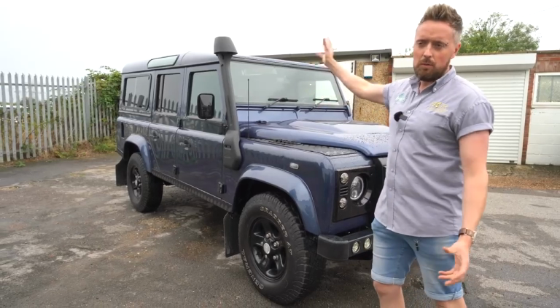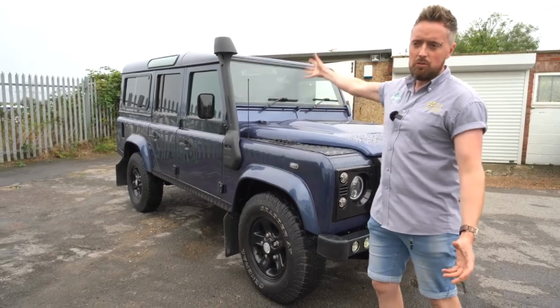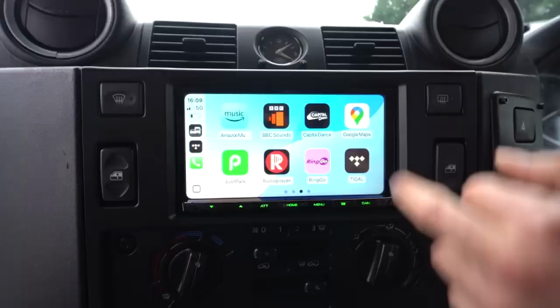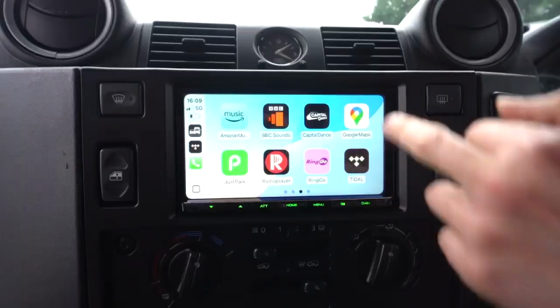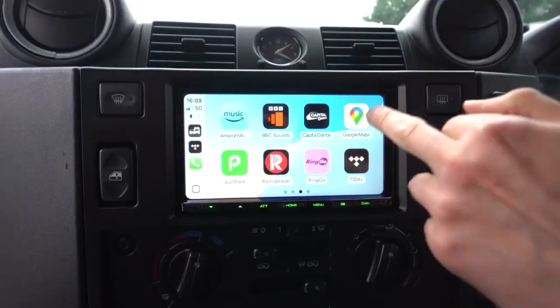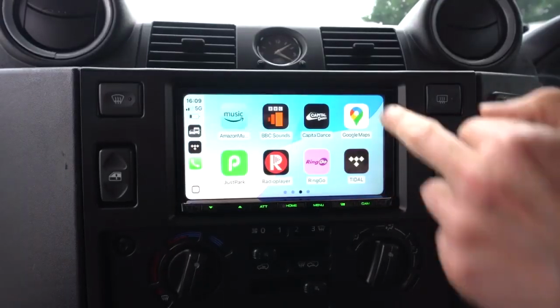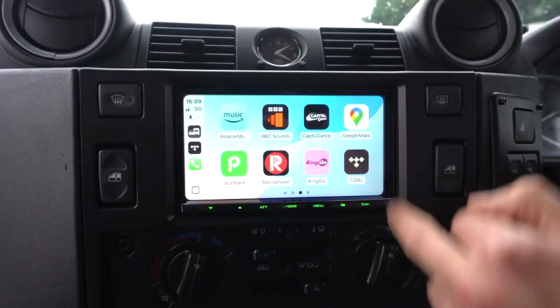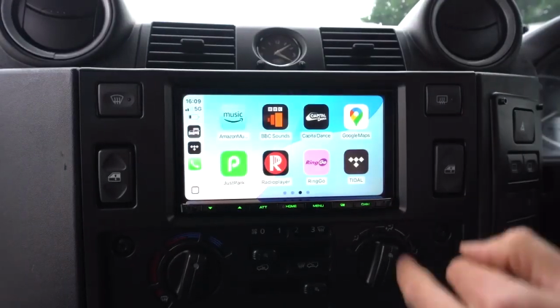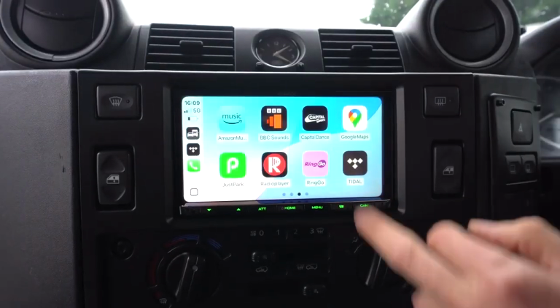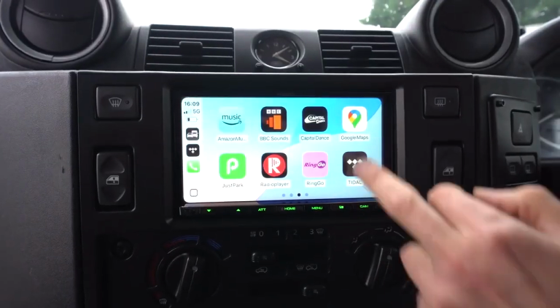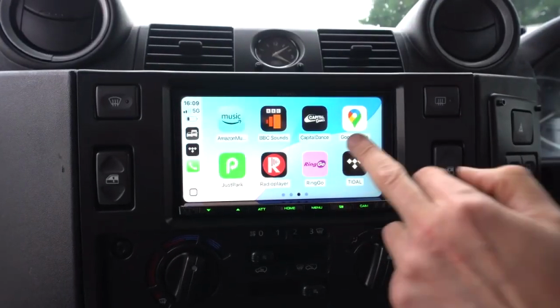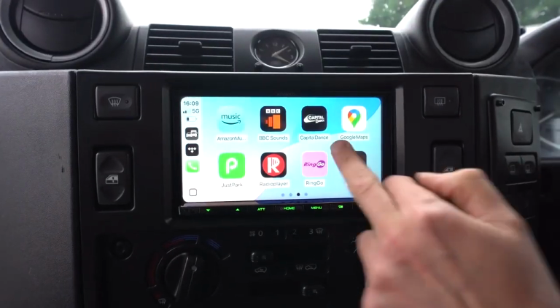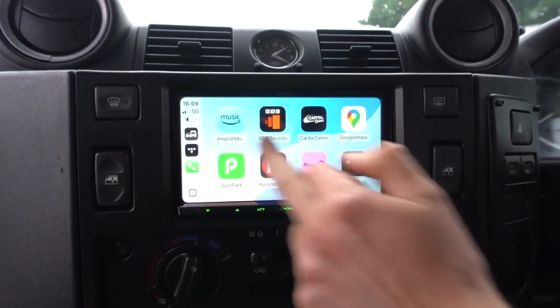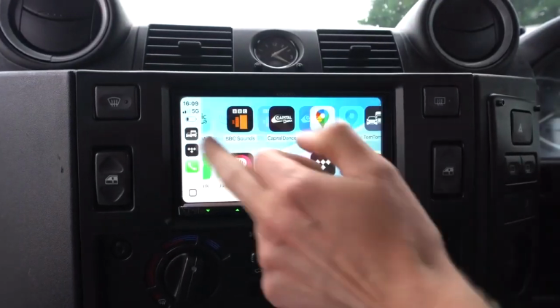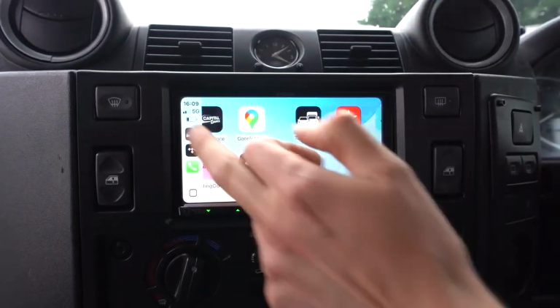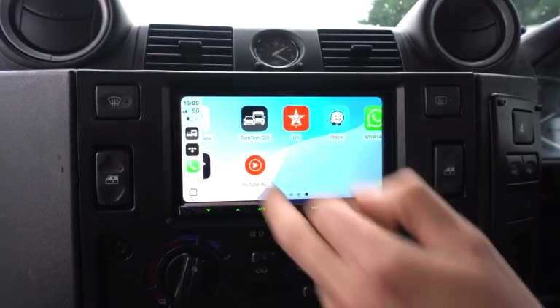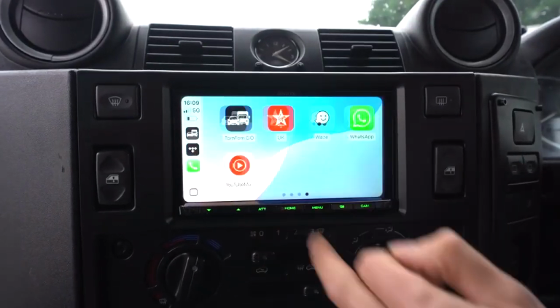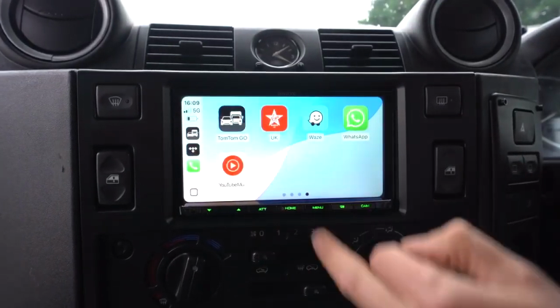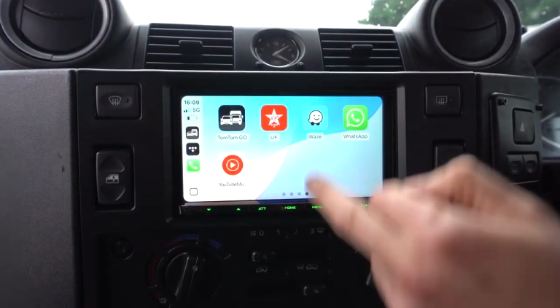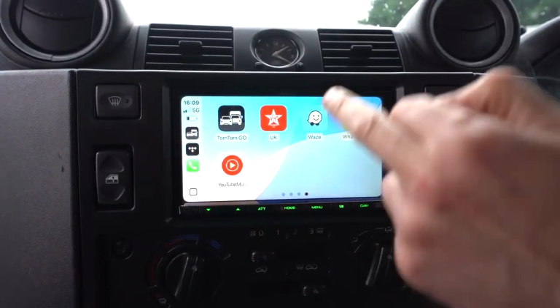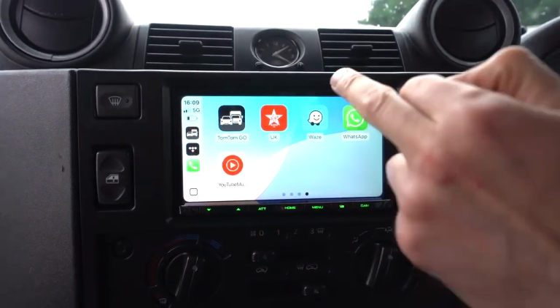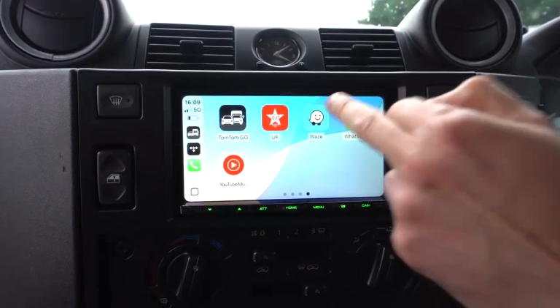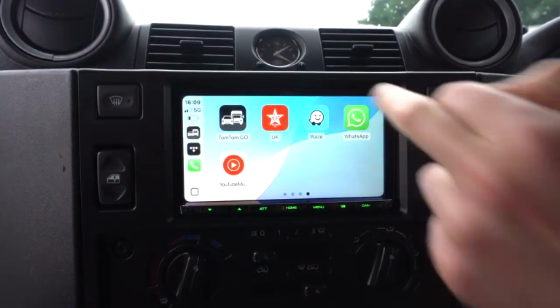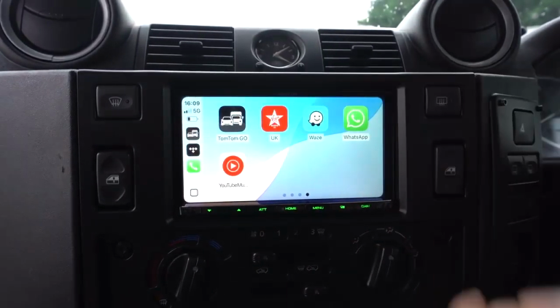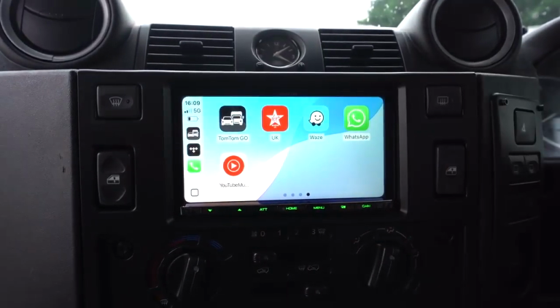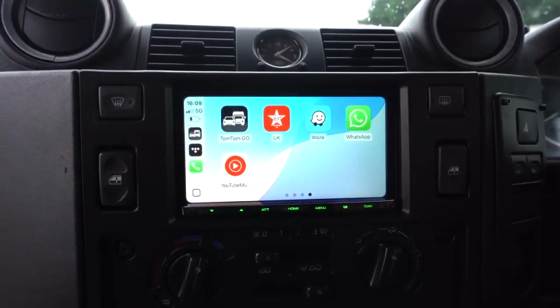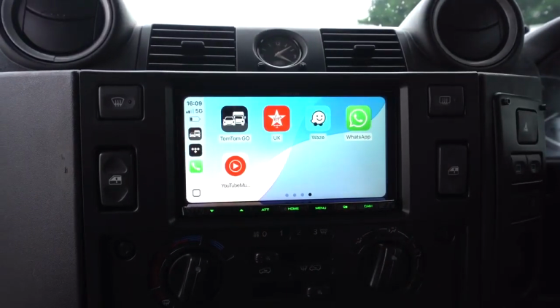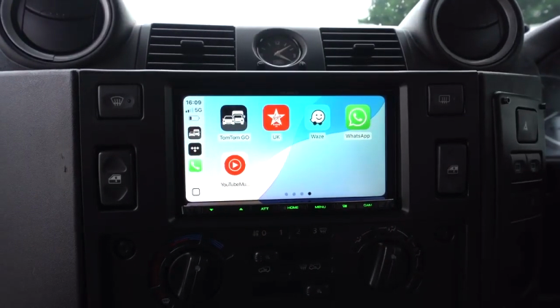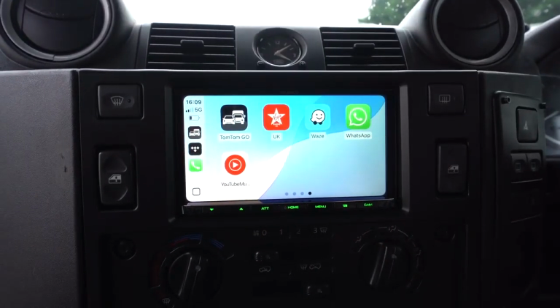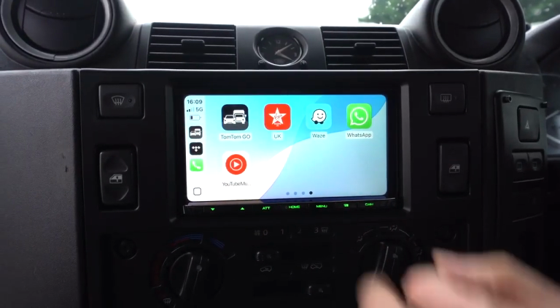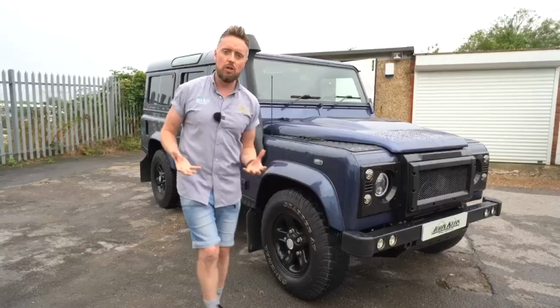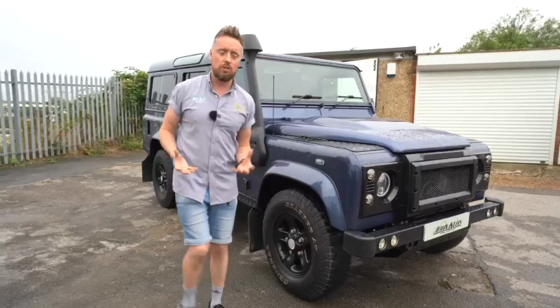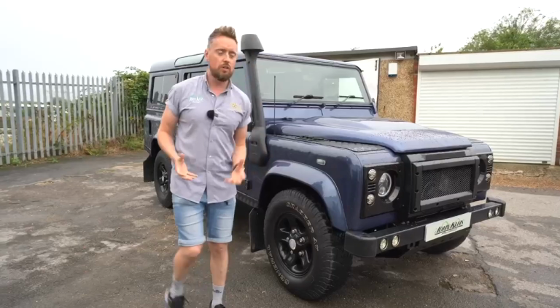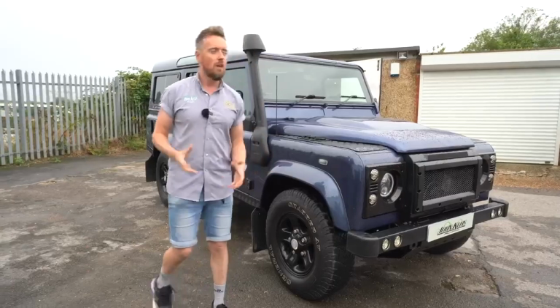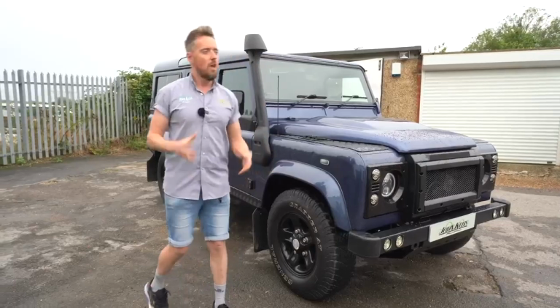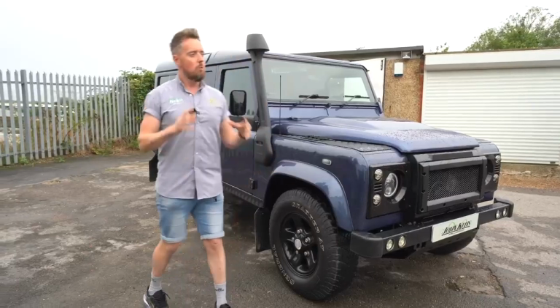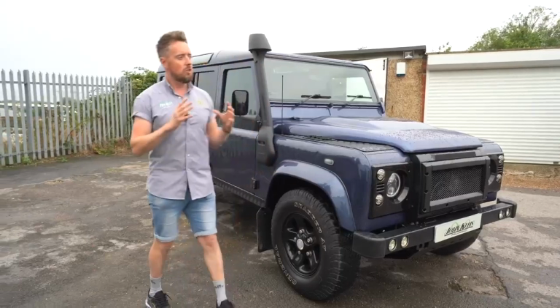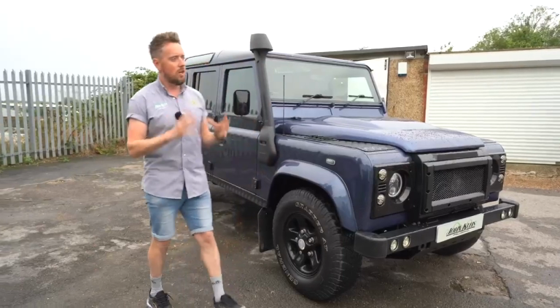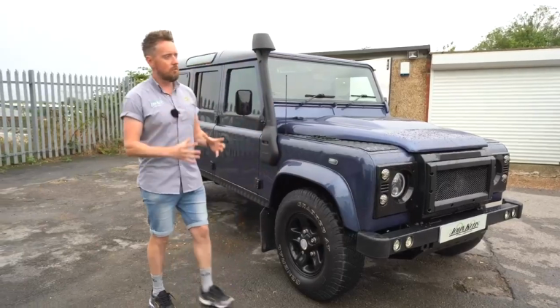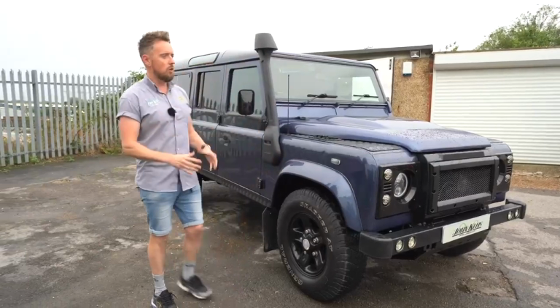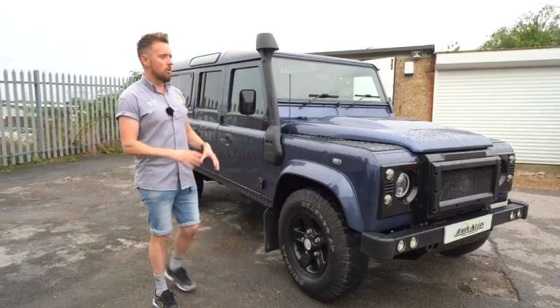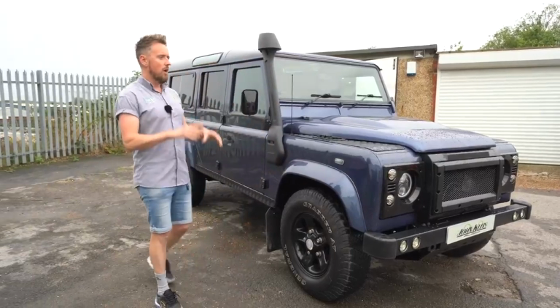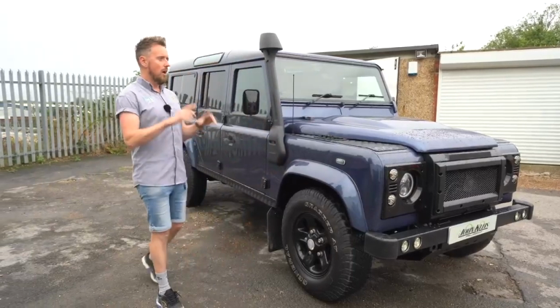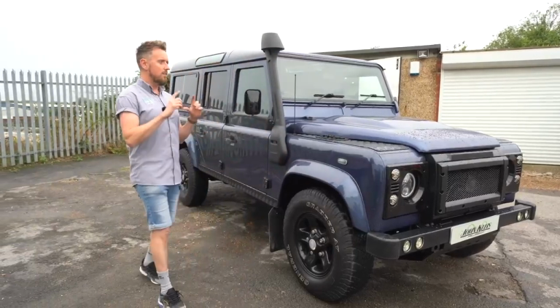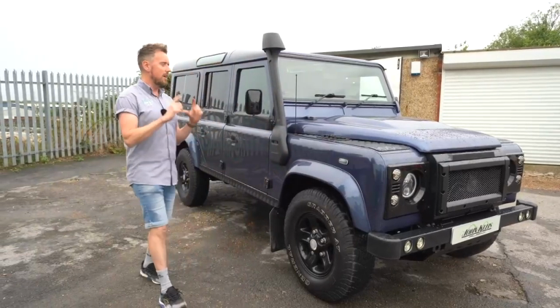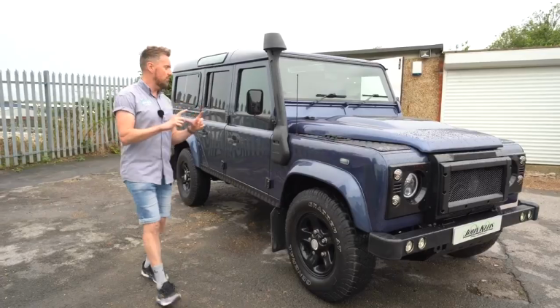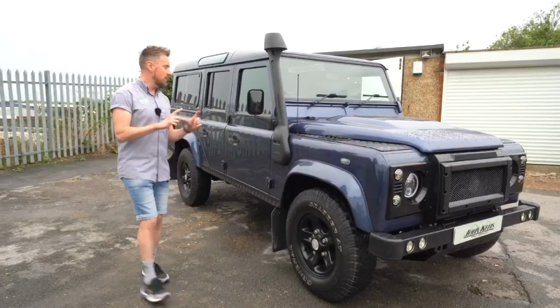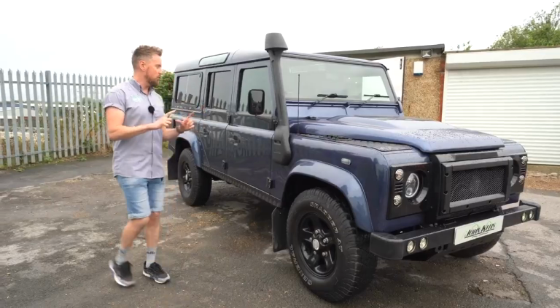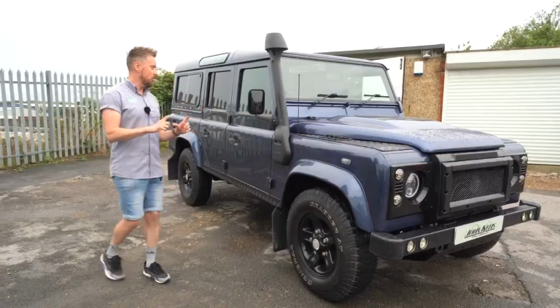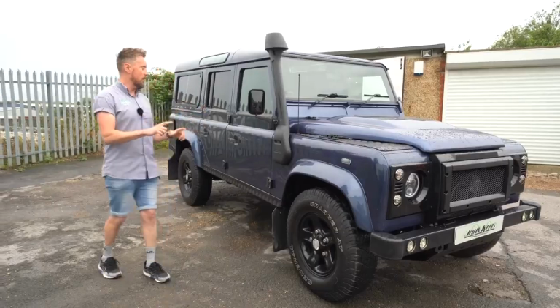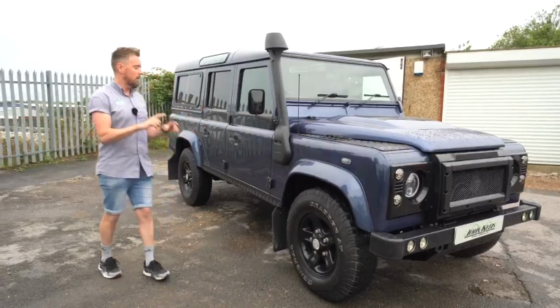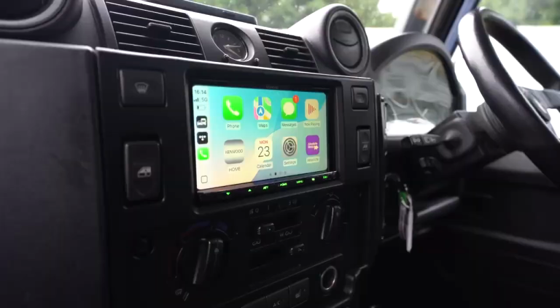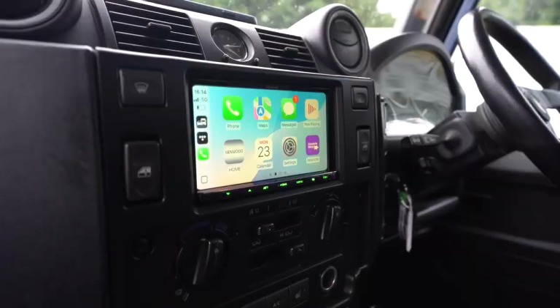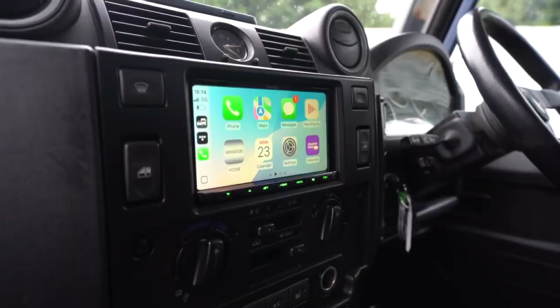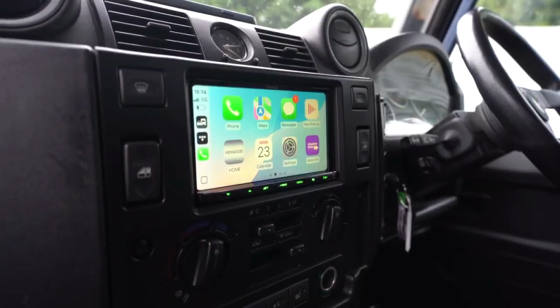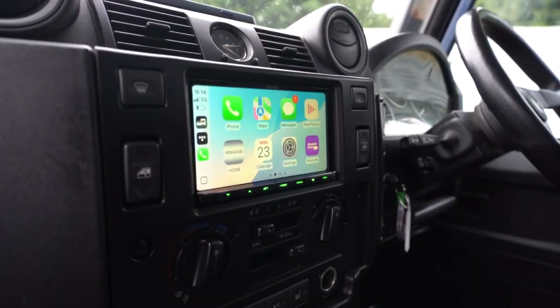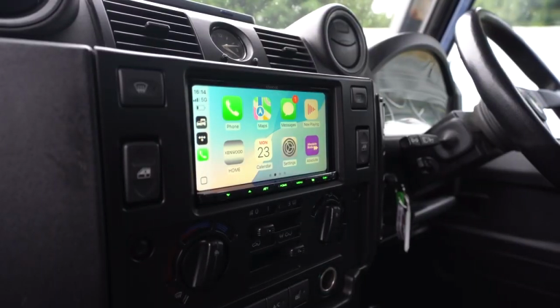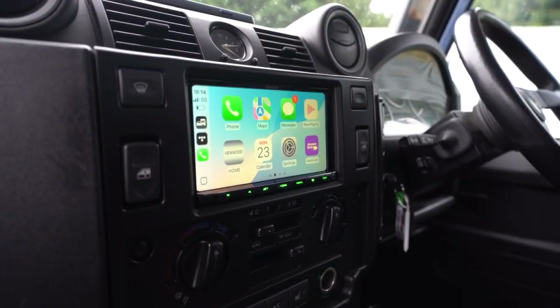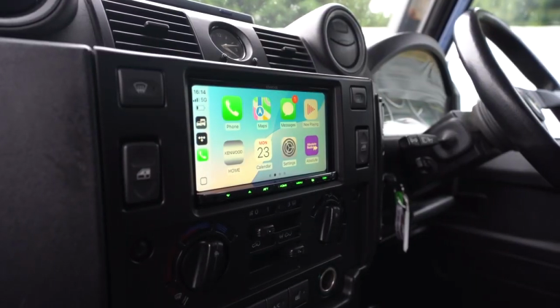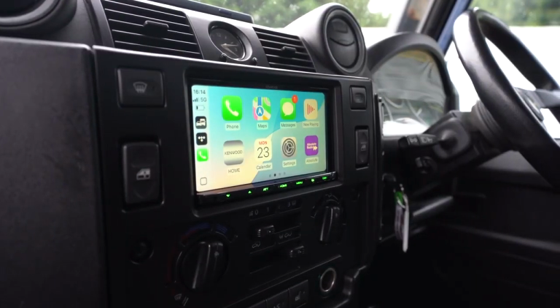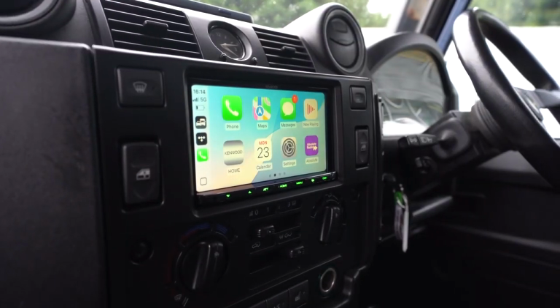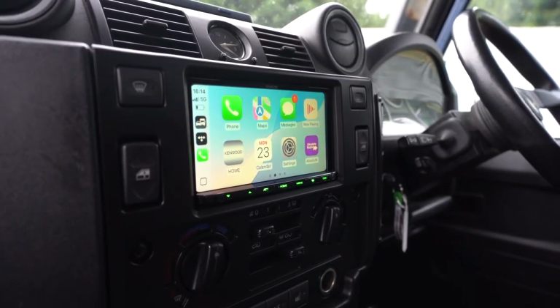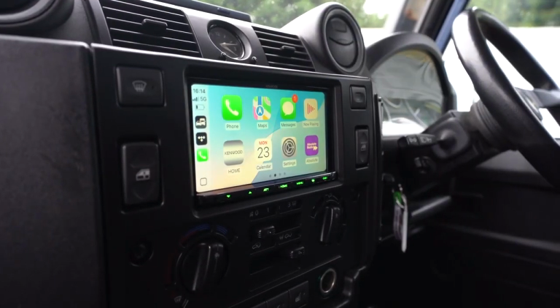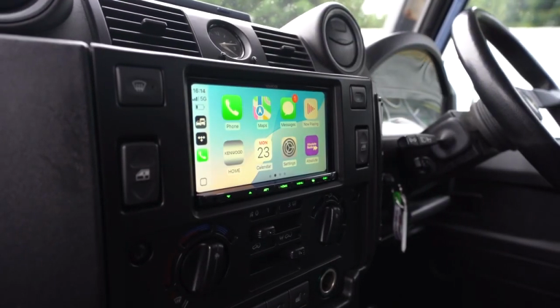Double DIN, if you're not already sure what that means, basically means you do a dash conversion which gives you a seven-inch screen flushed in the dashboard.